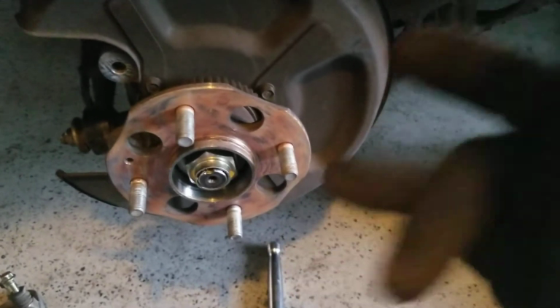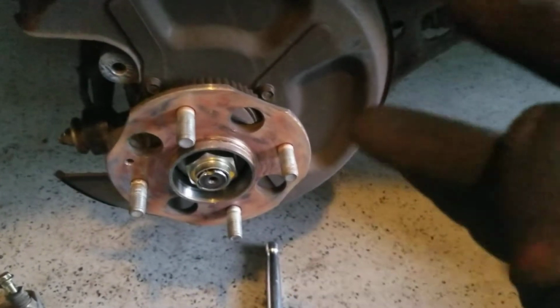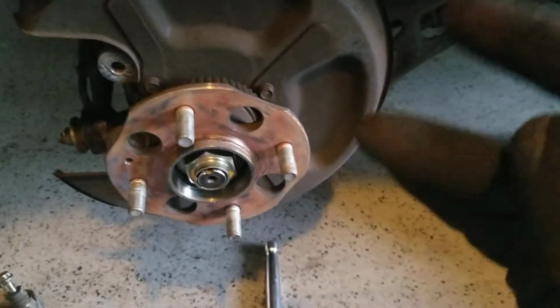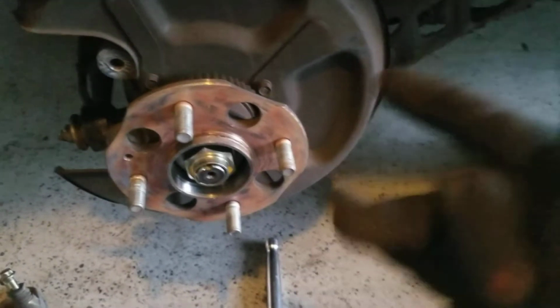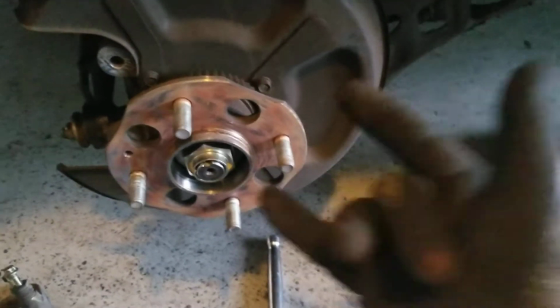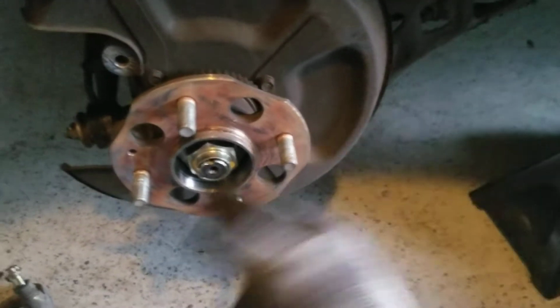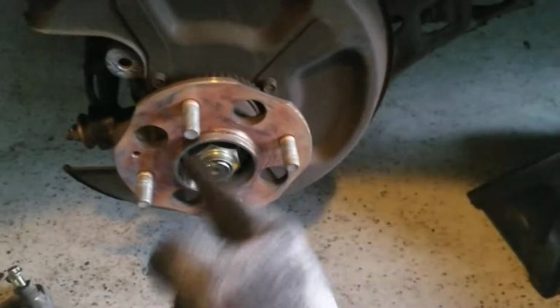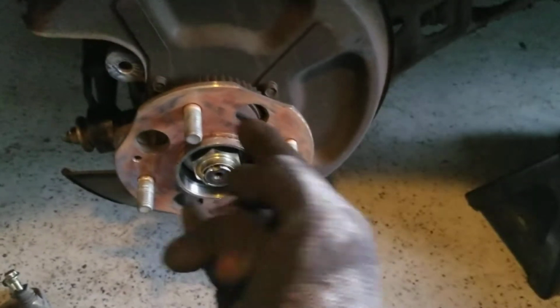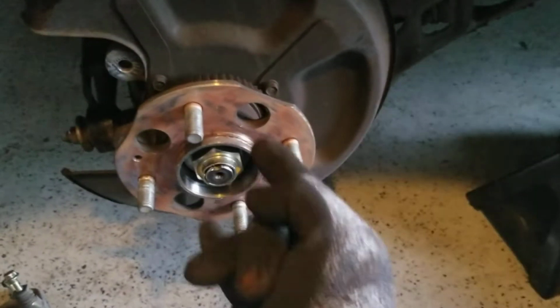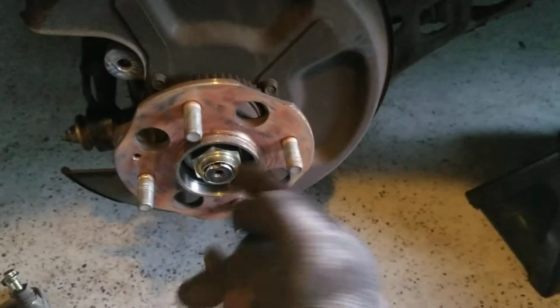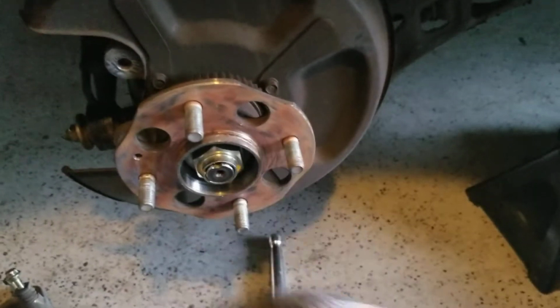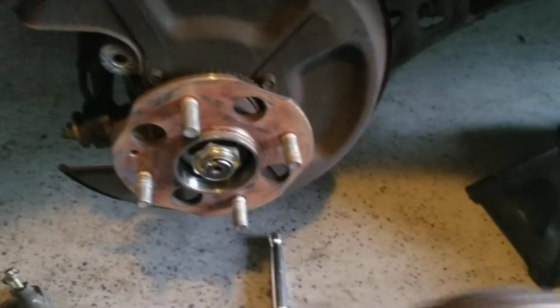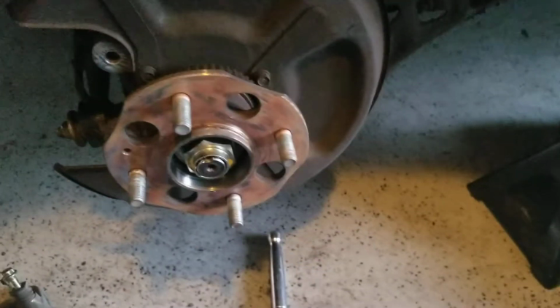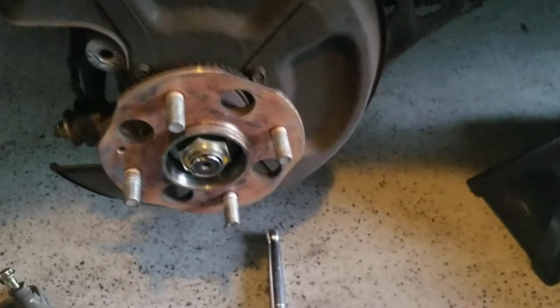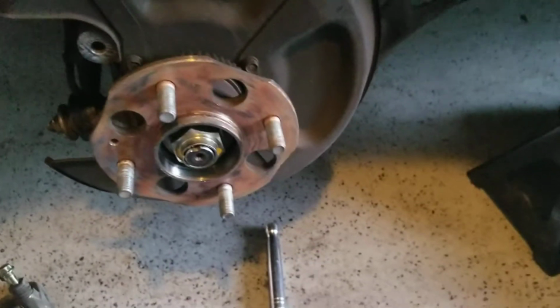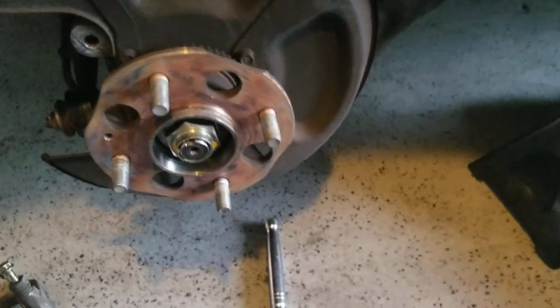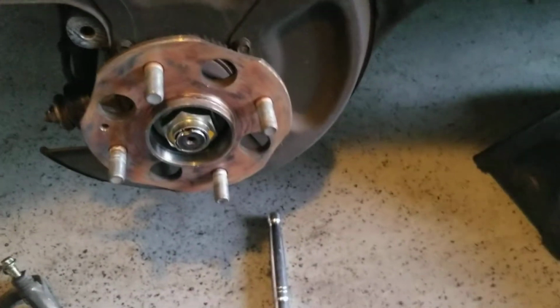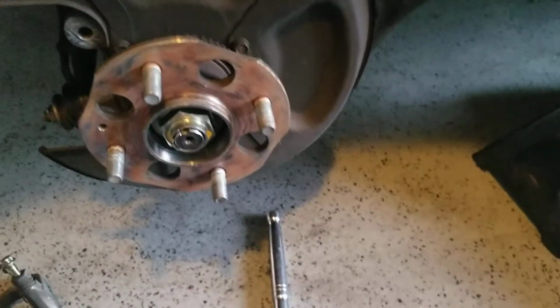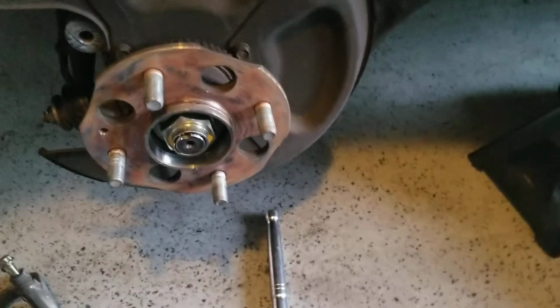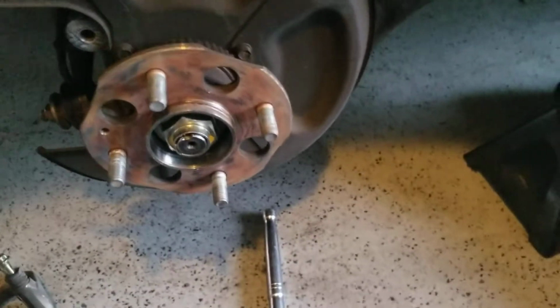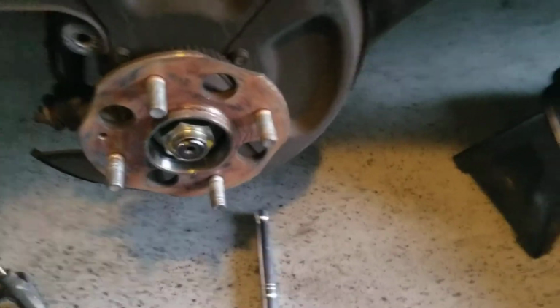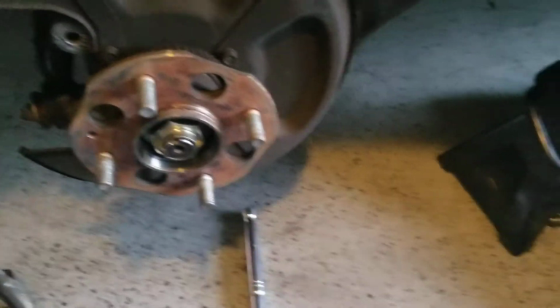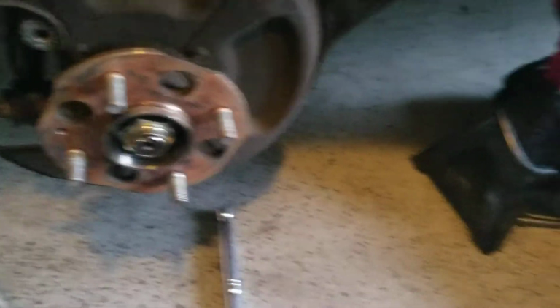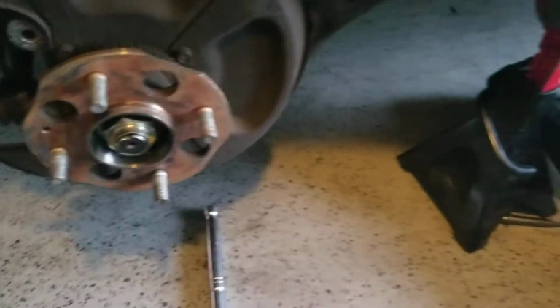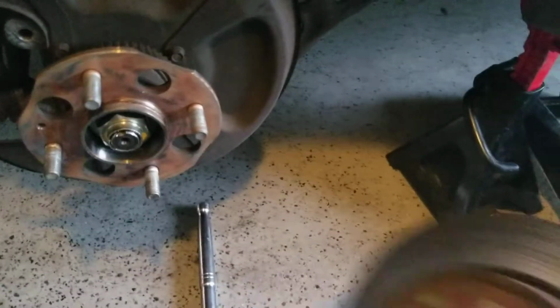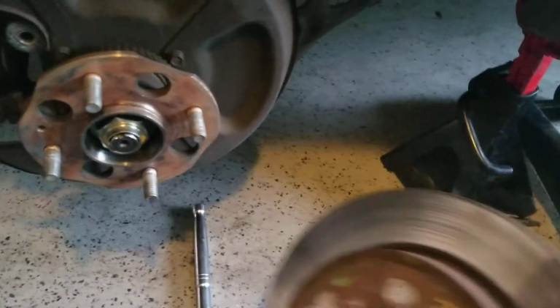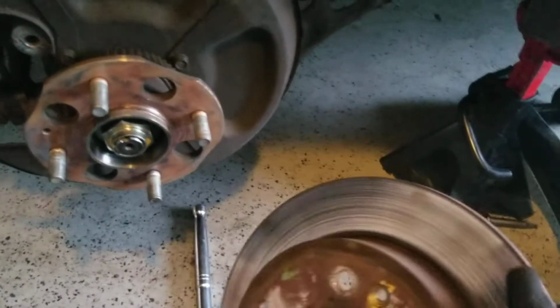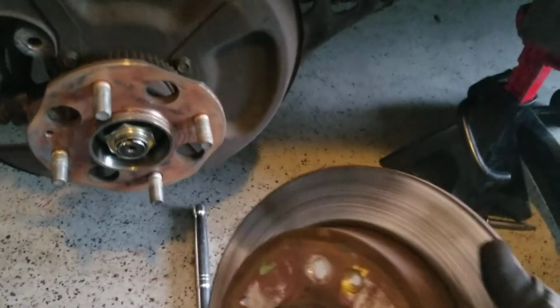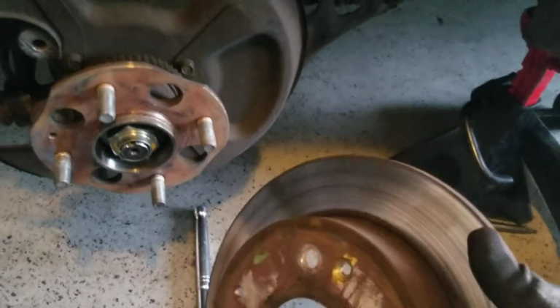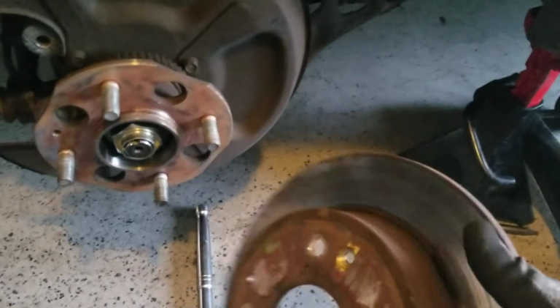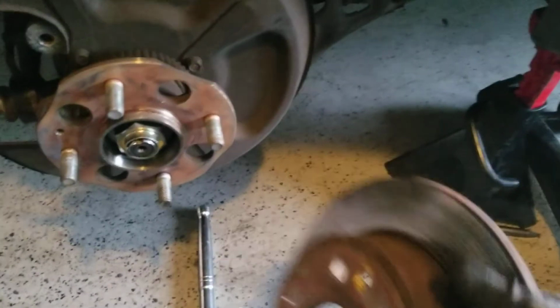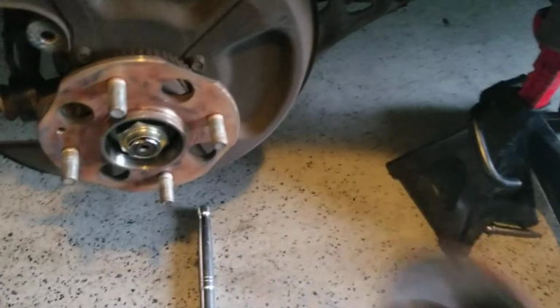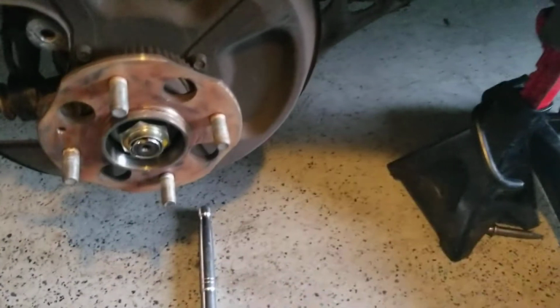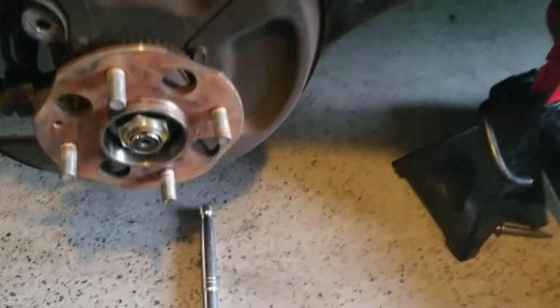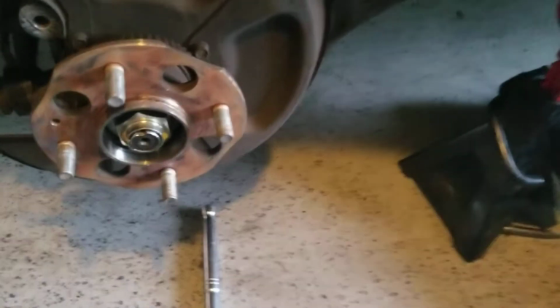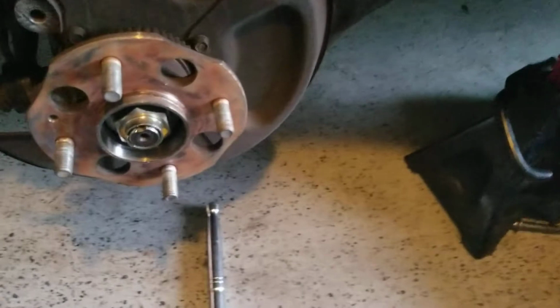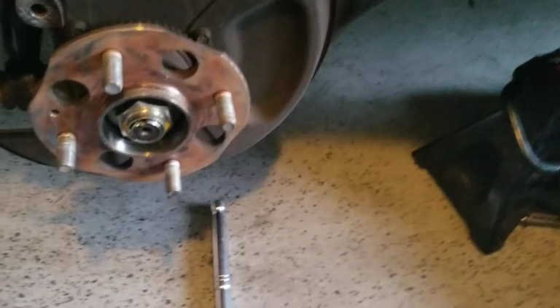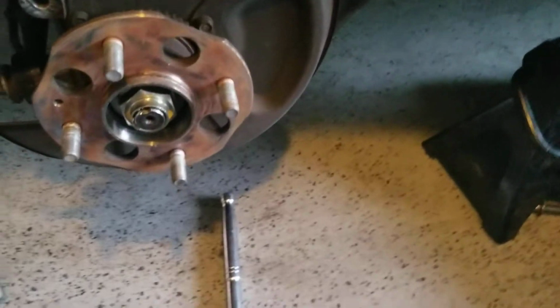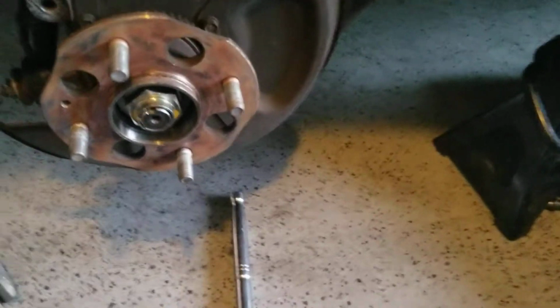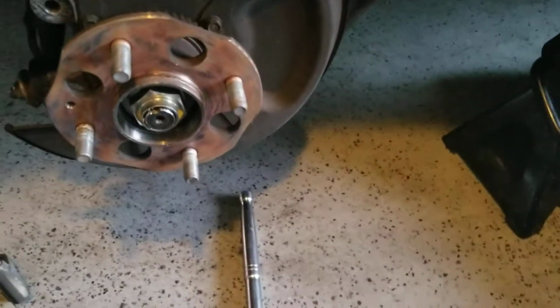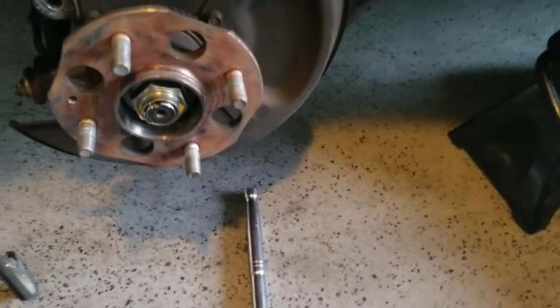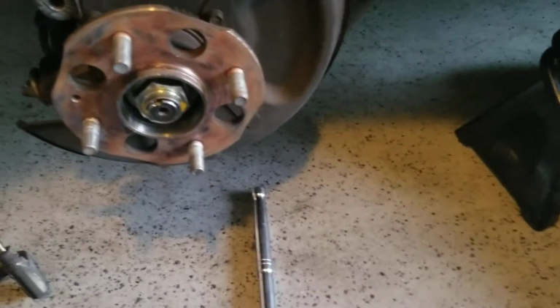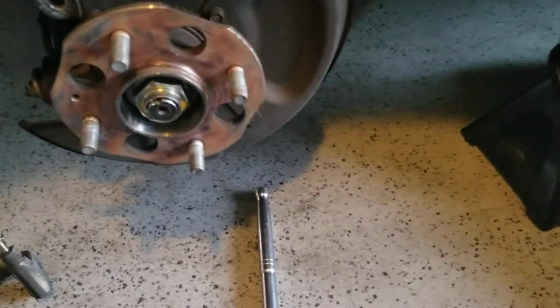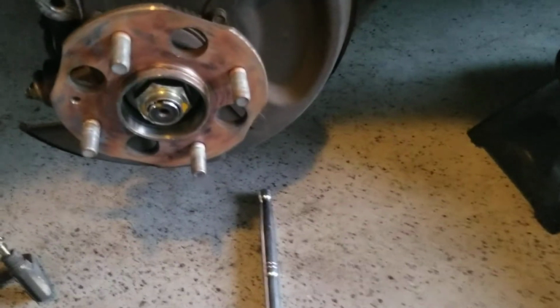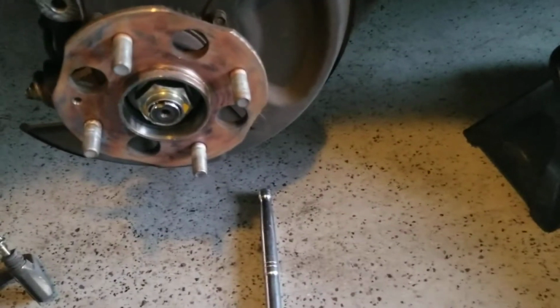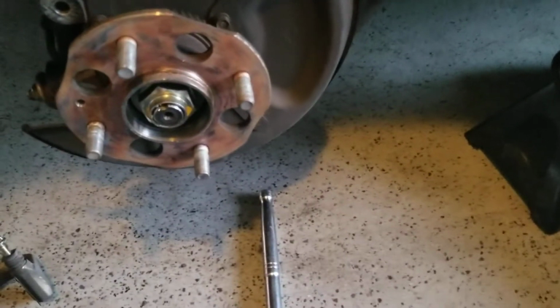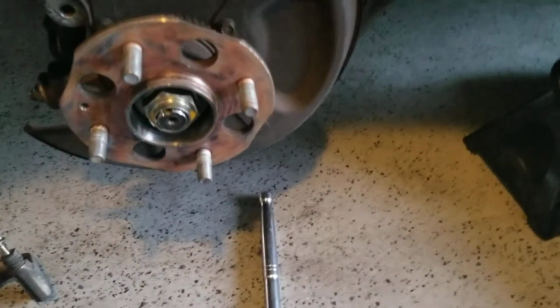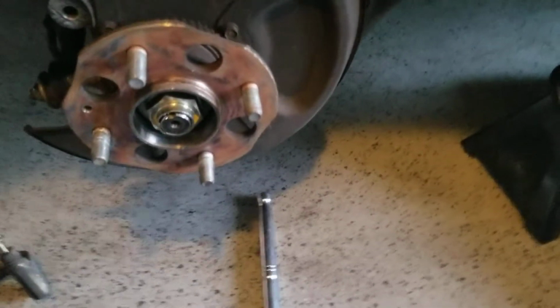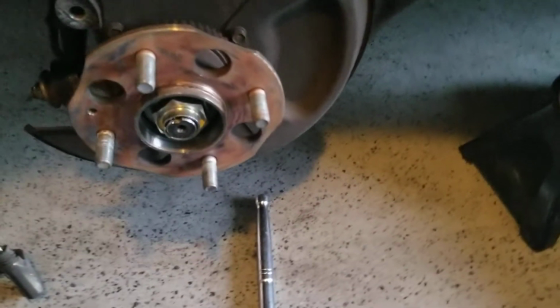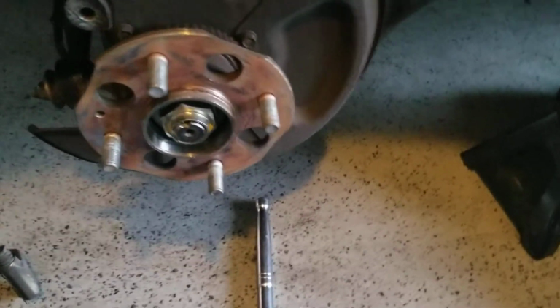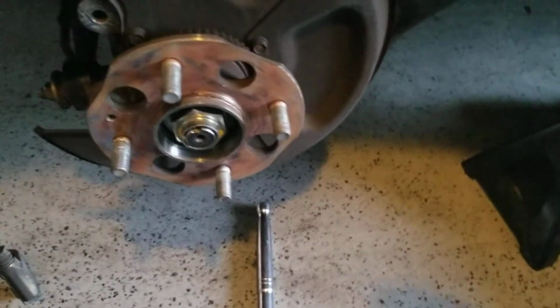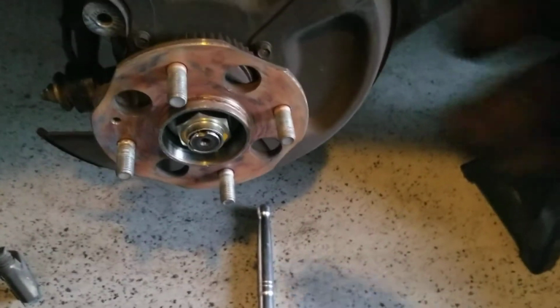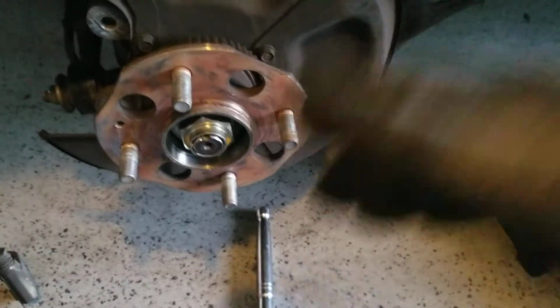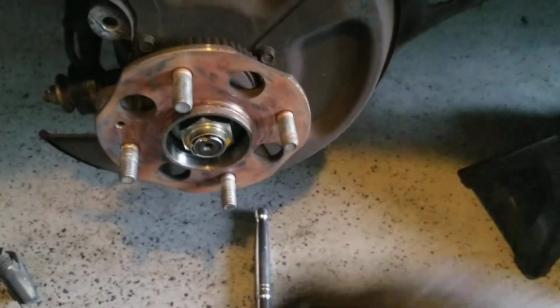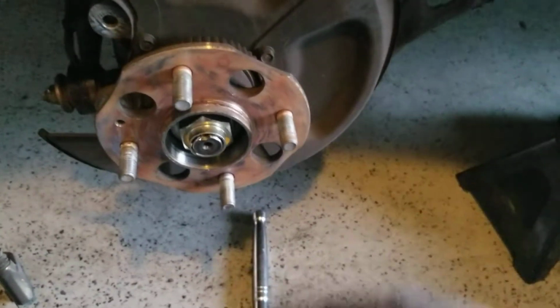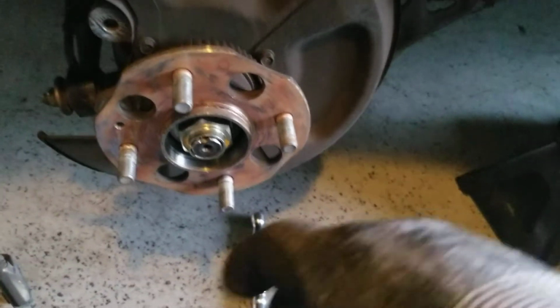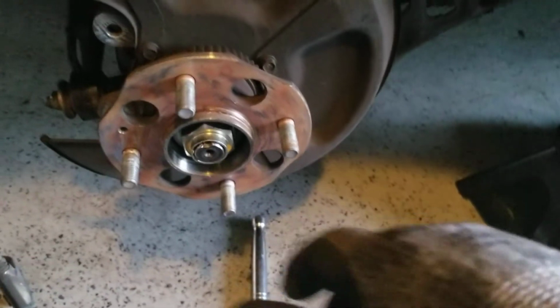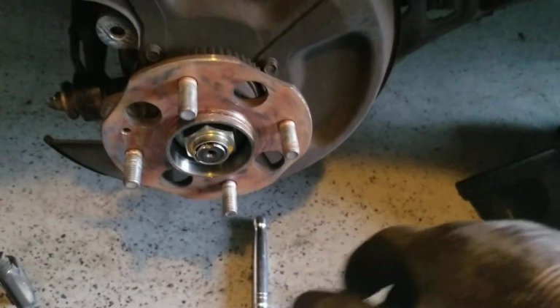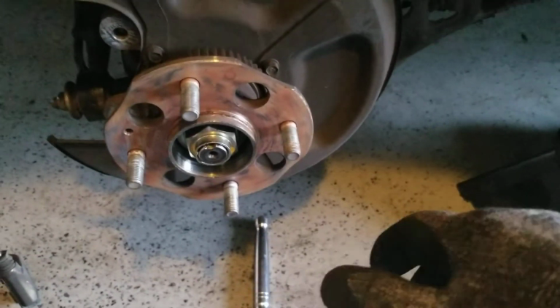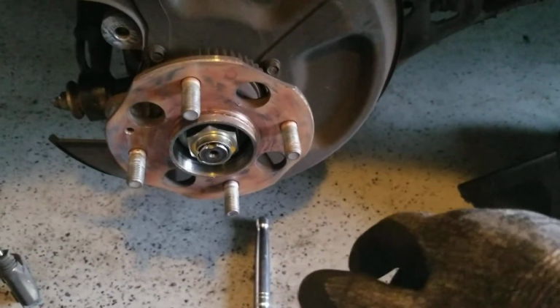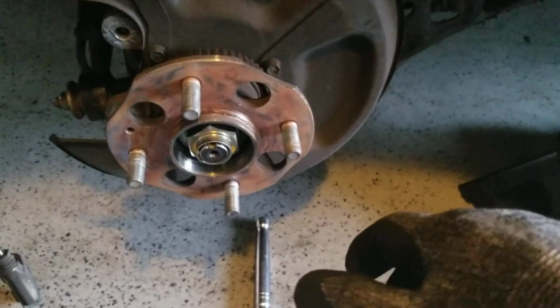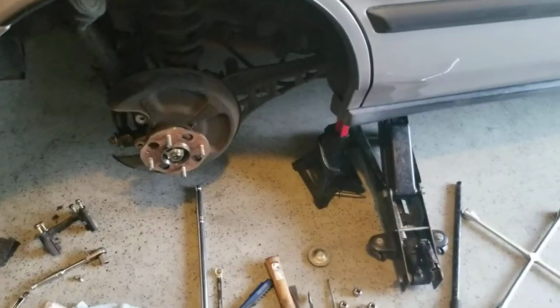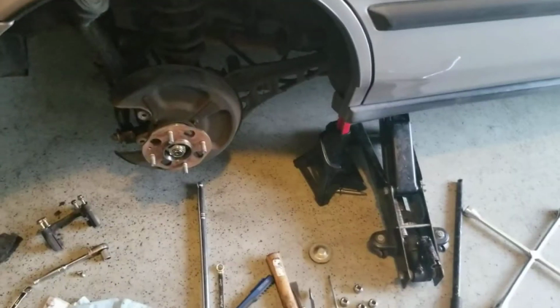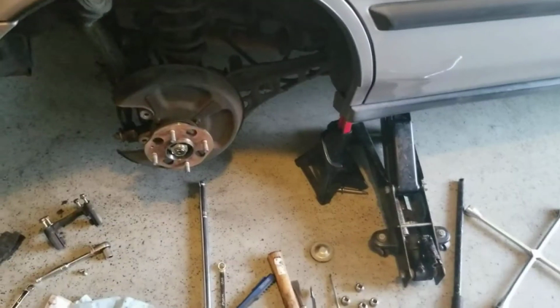Then I took off the two screws that hold the rotor to the hub, so now it's just time to take that hub off.